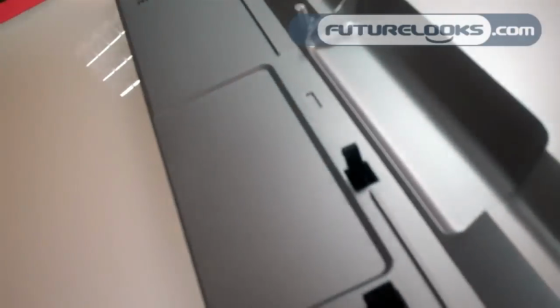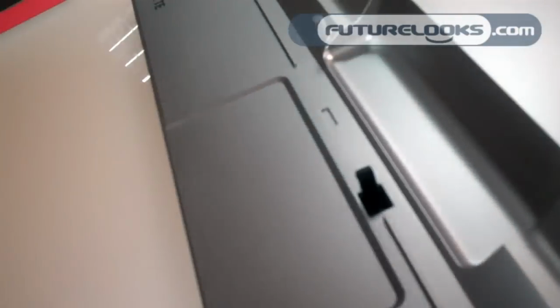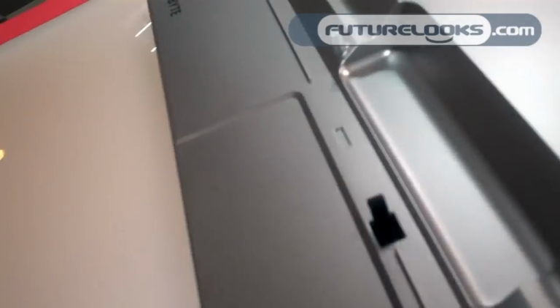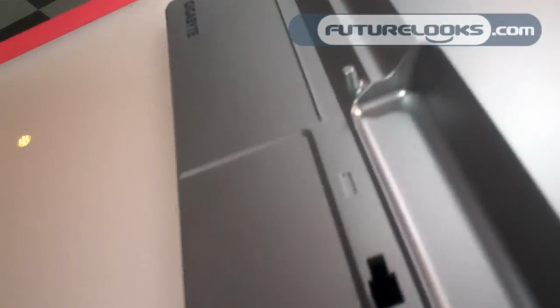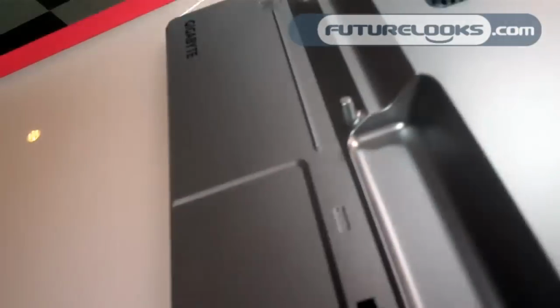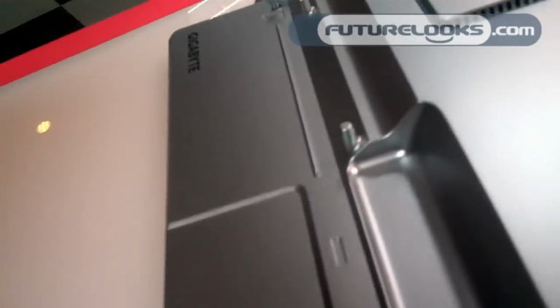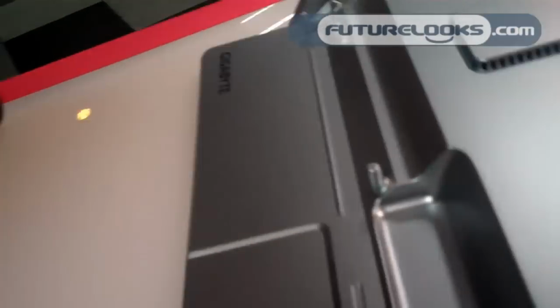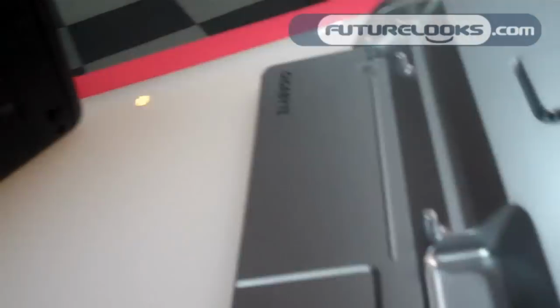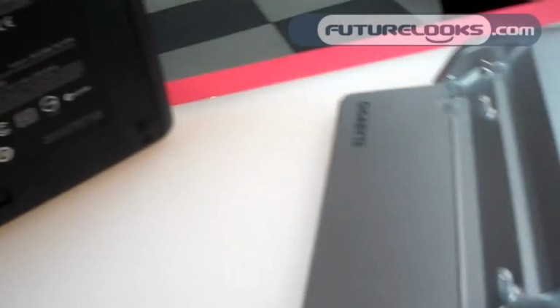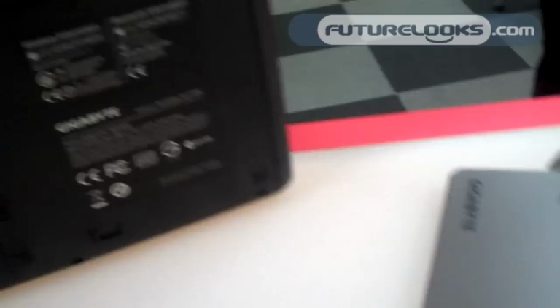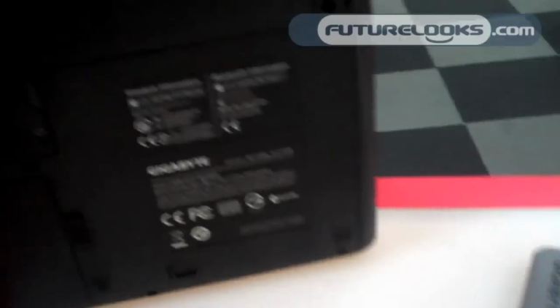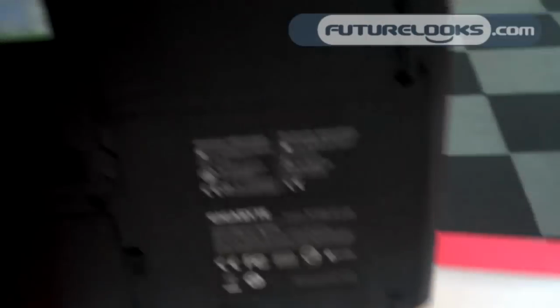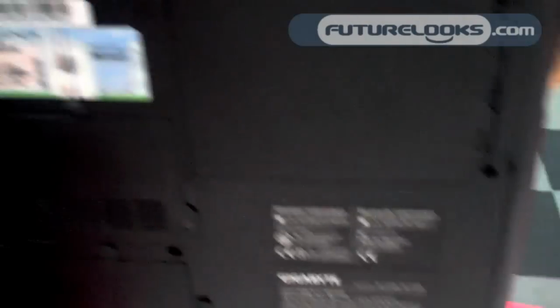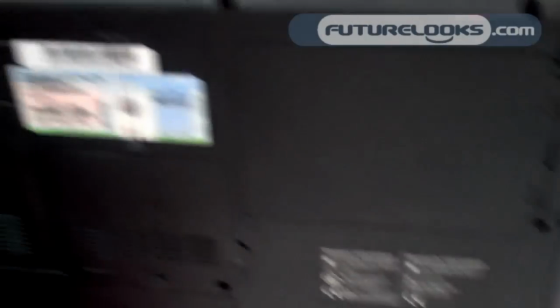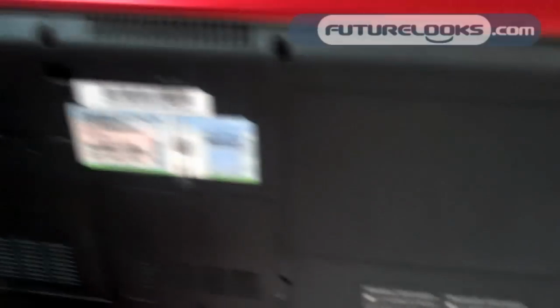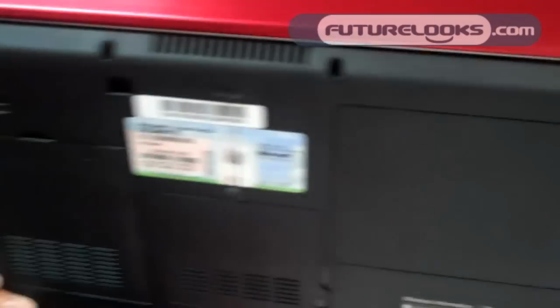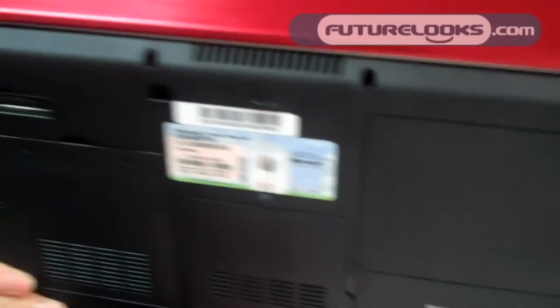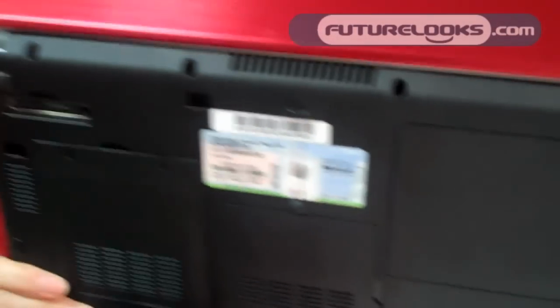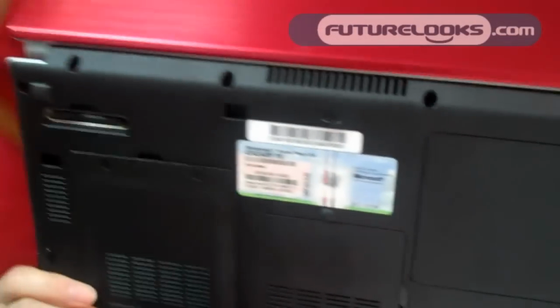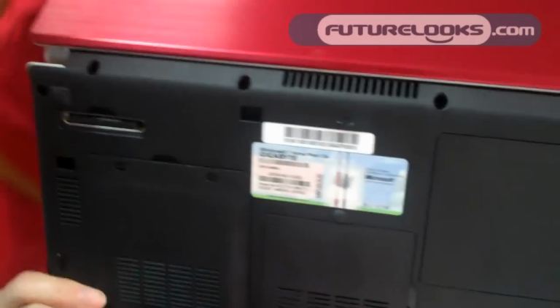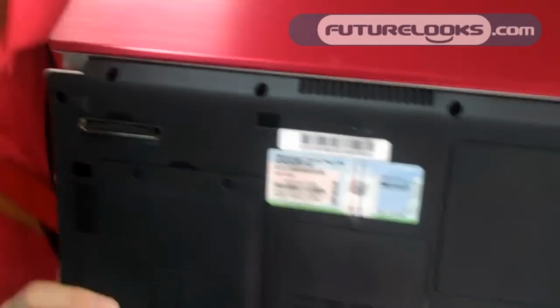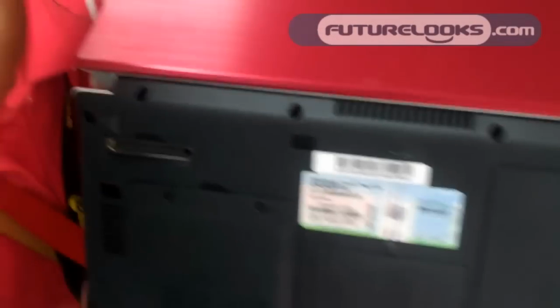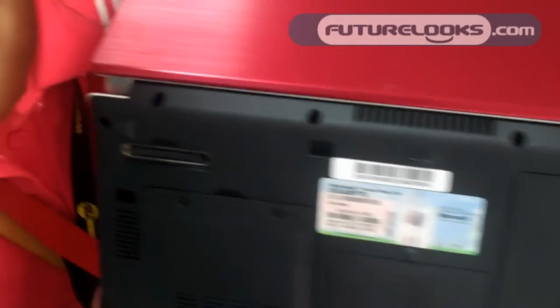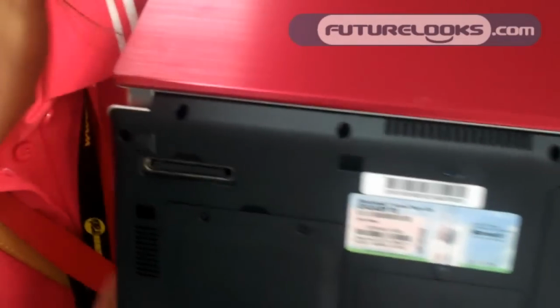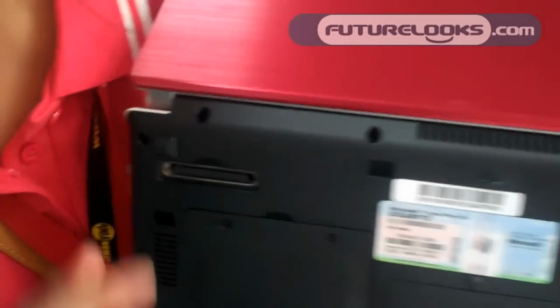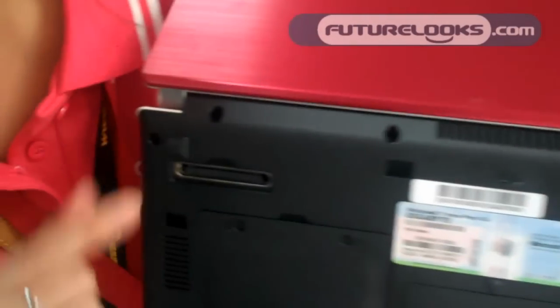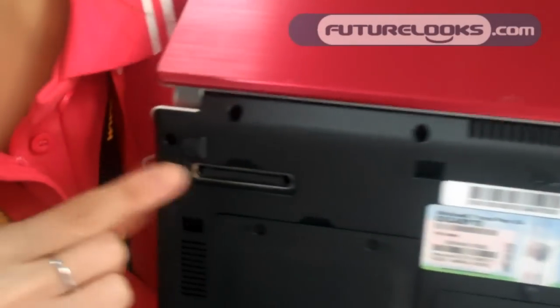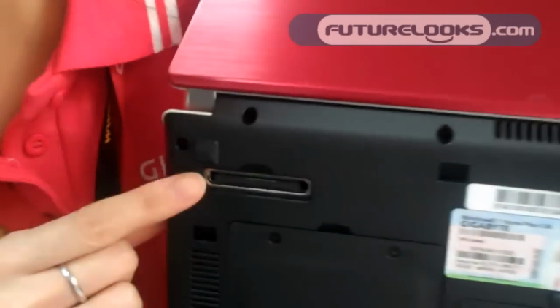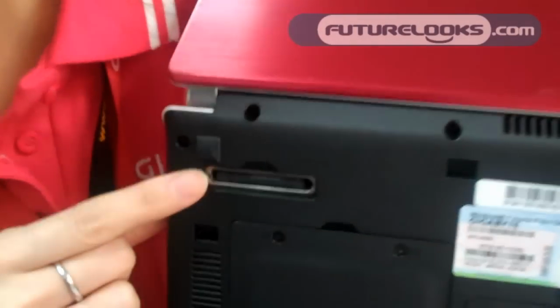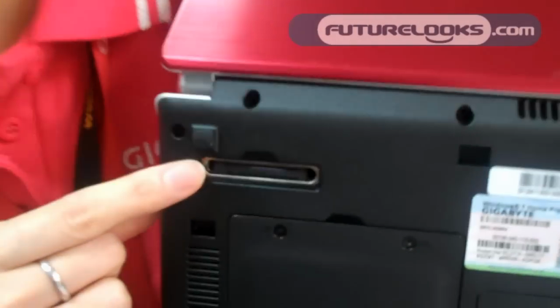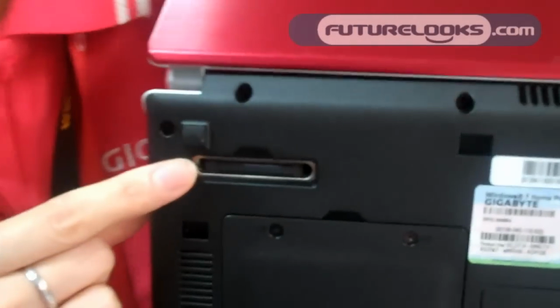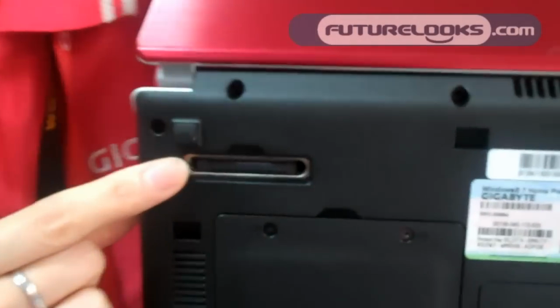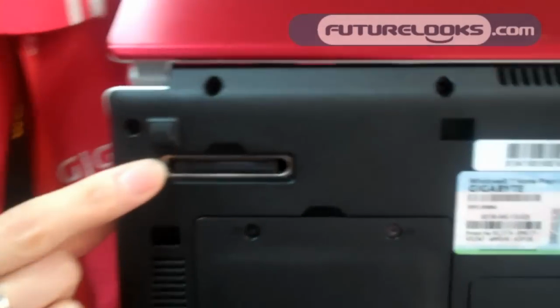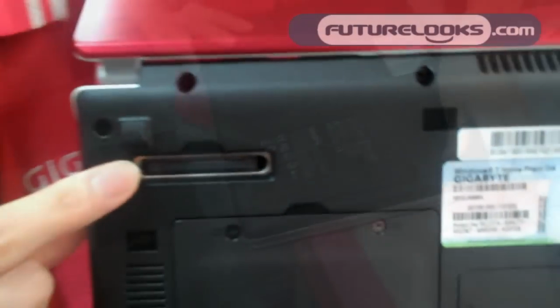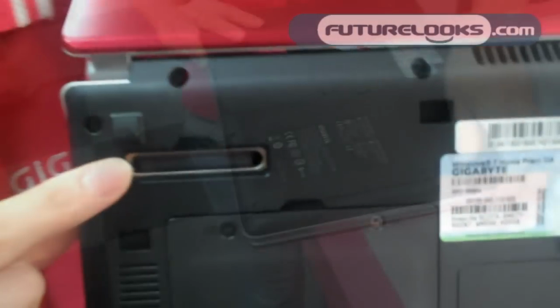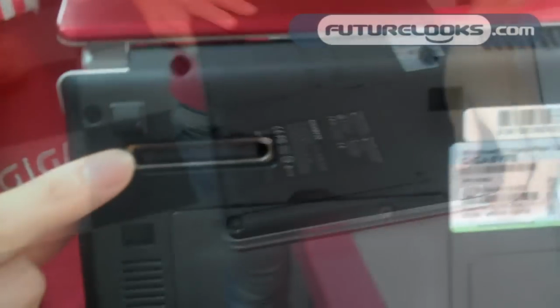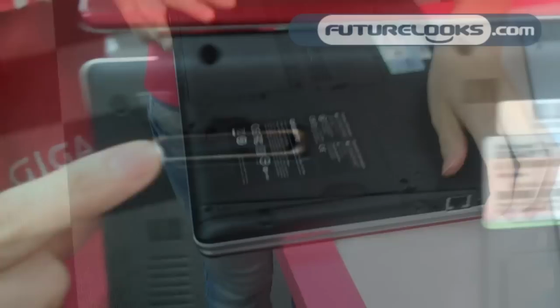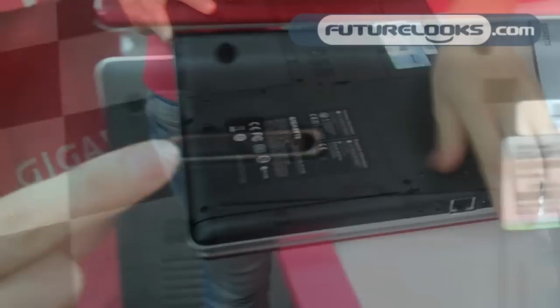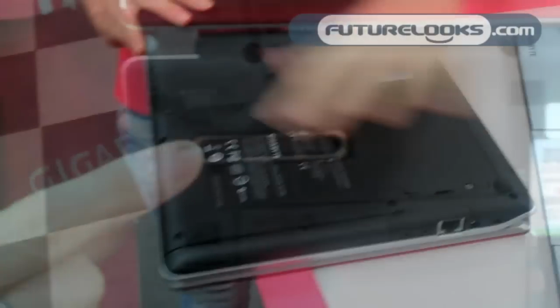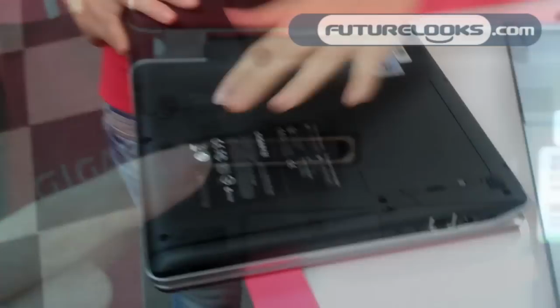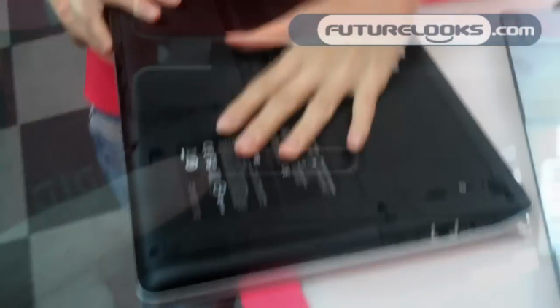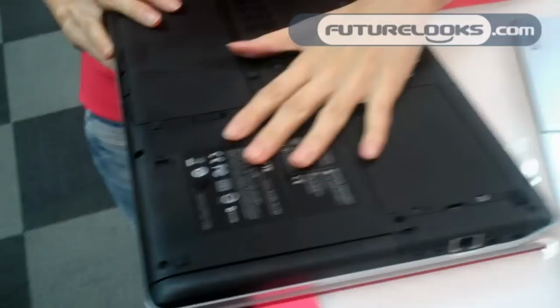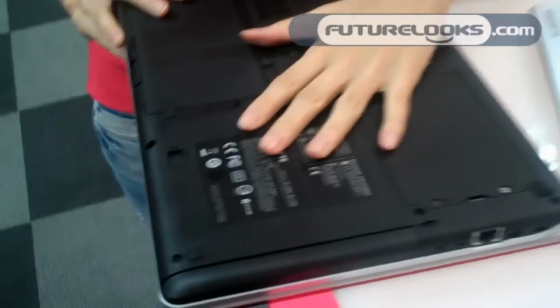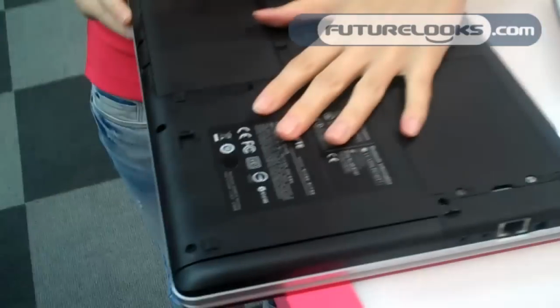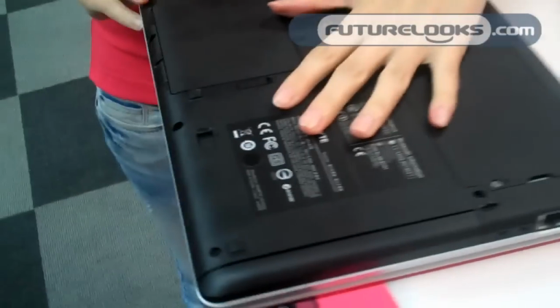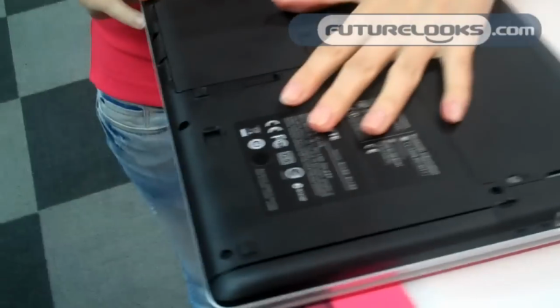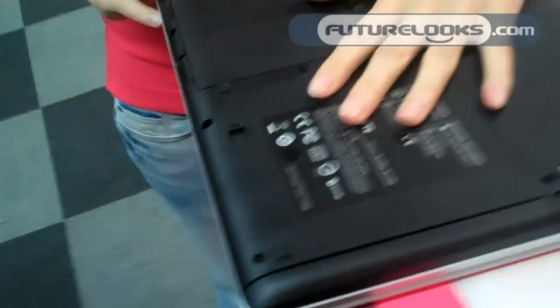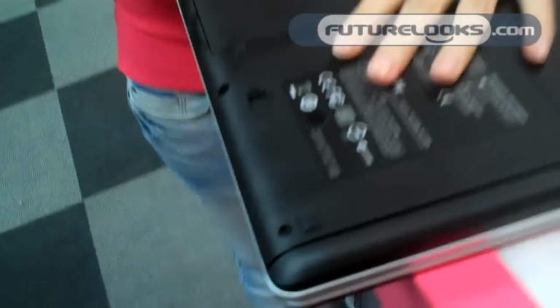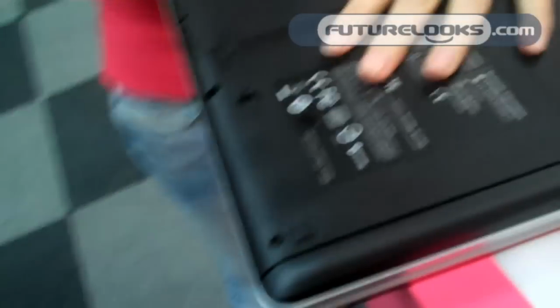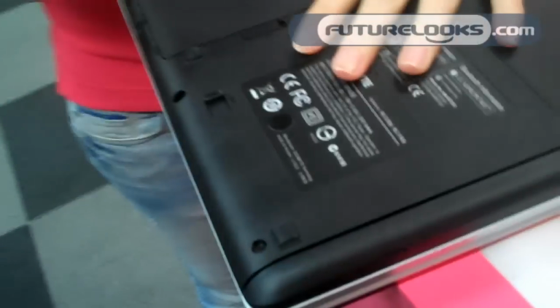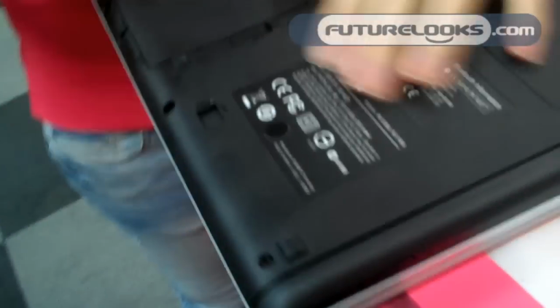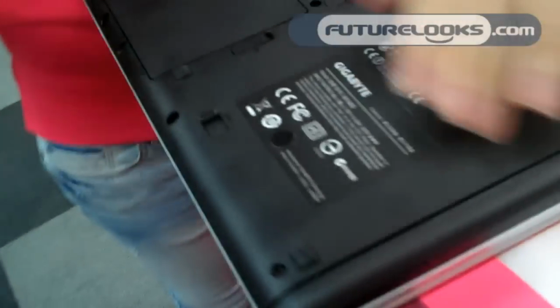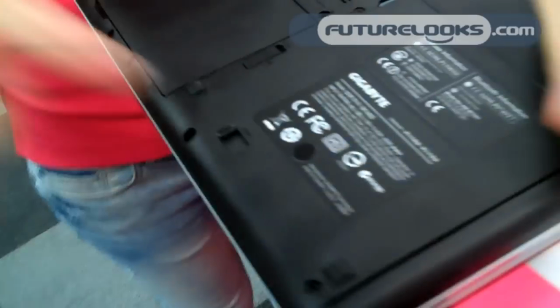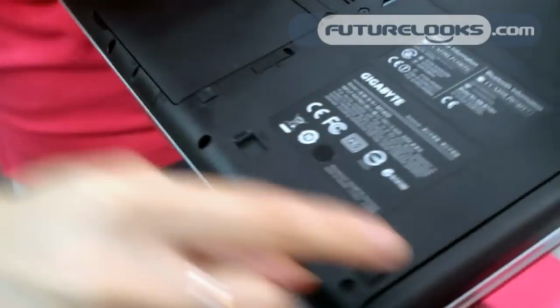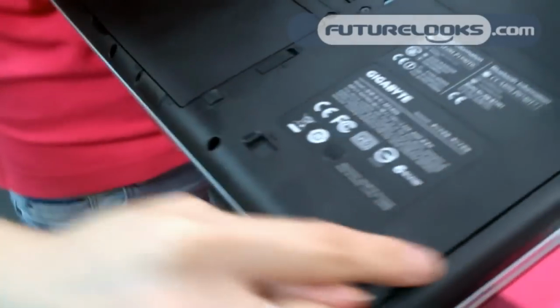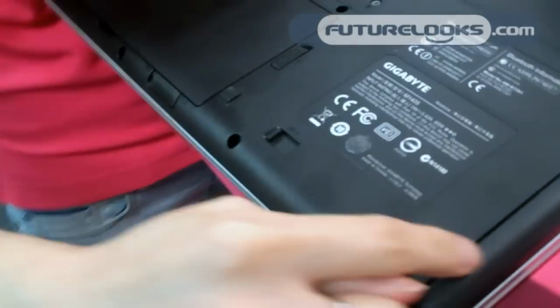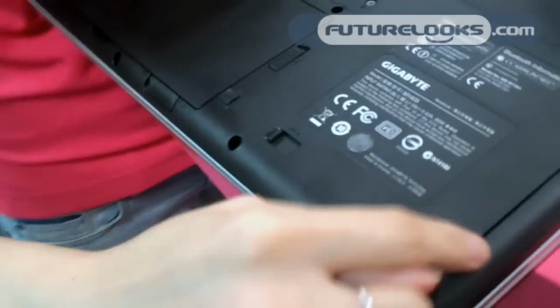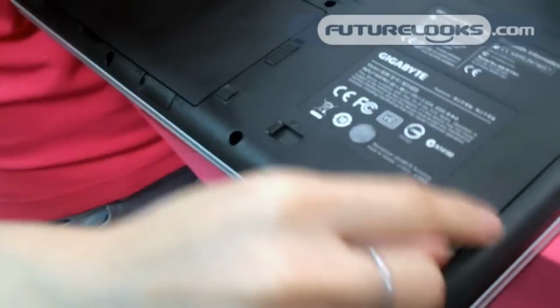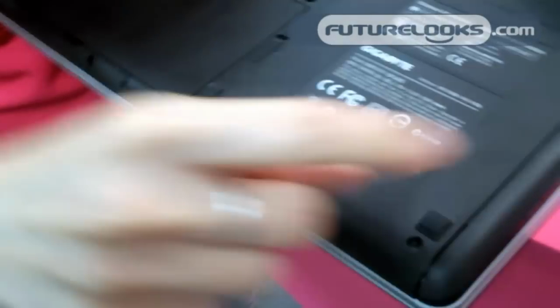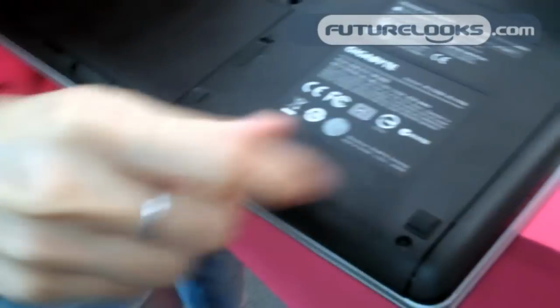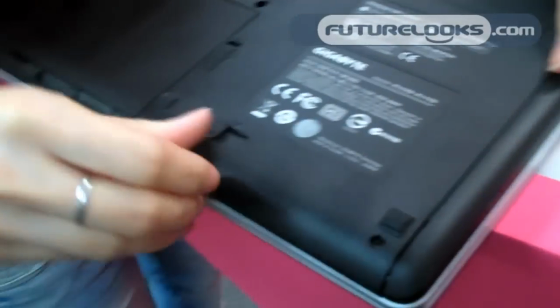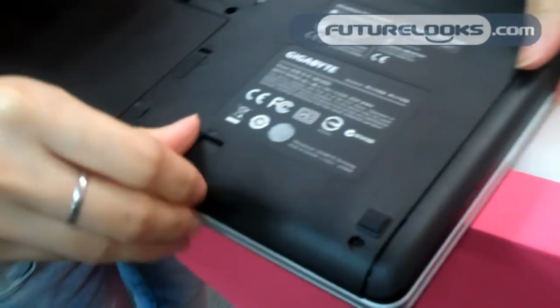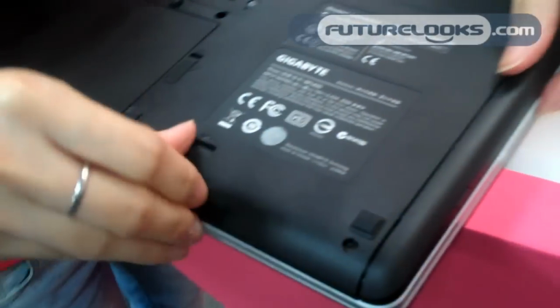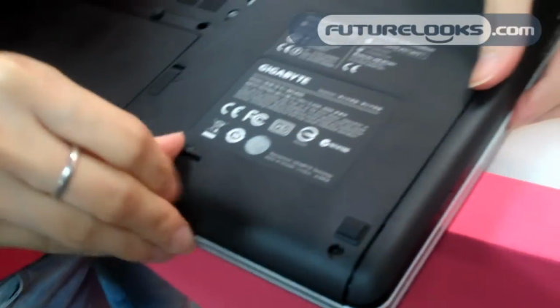We can also have a docking board. This is an ultra-thin notebook, and we also have an ODD here.